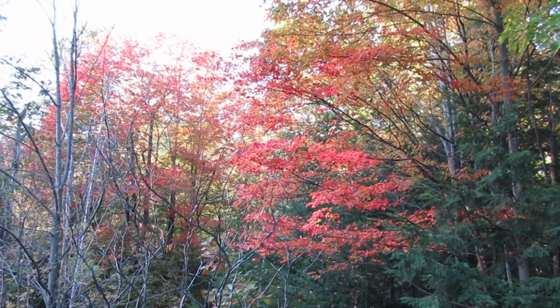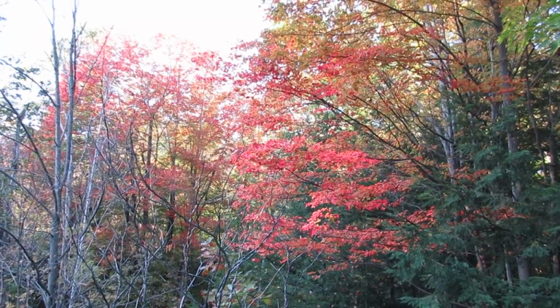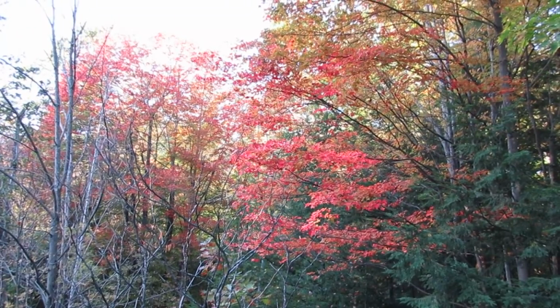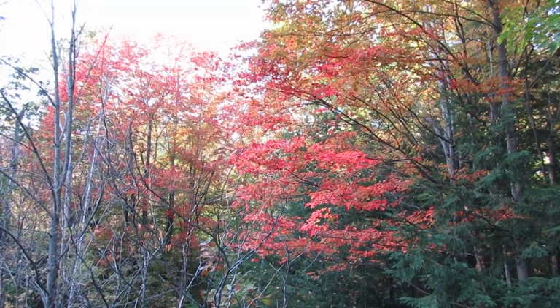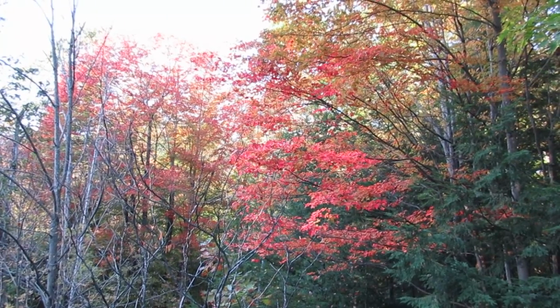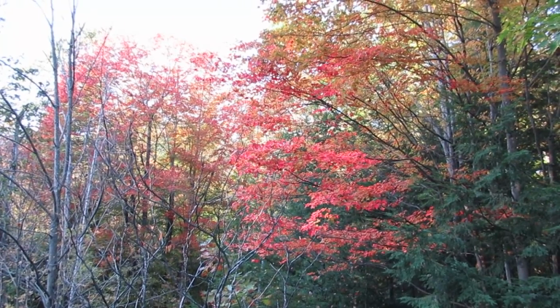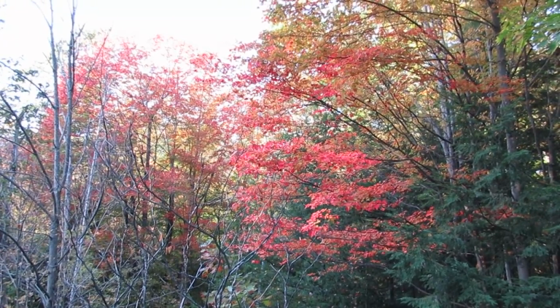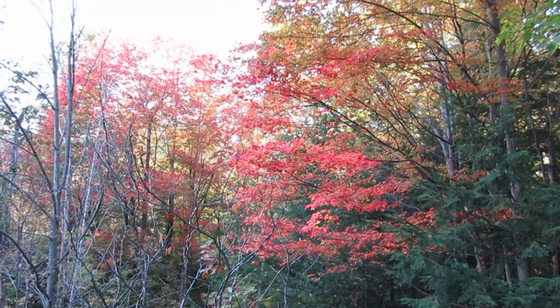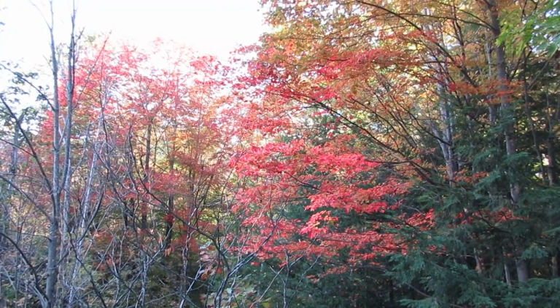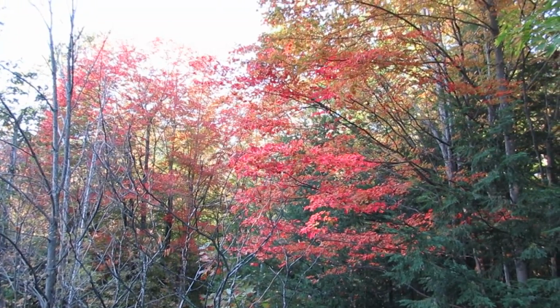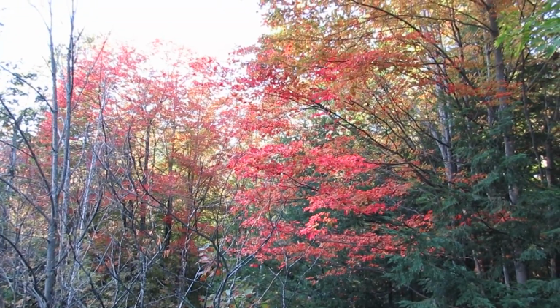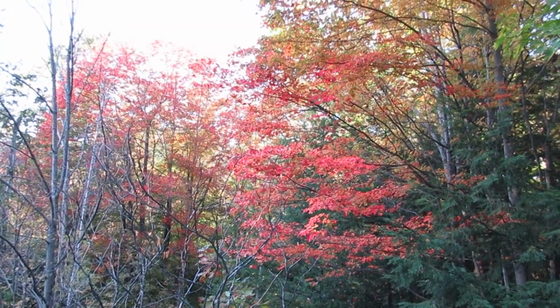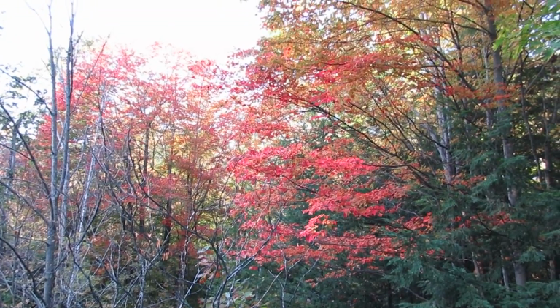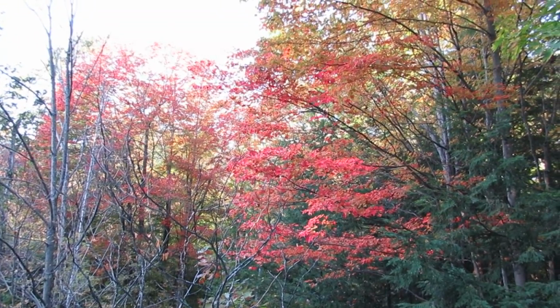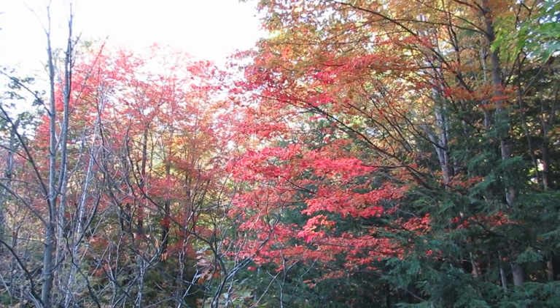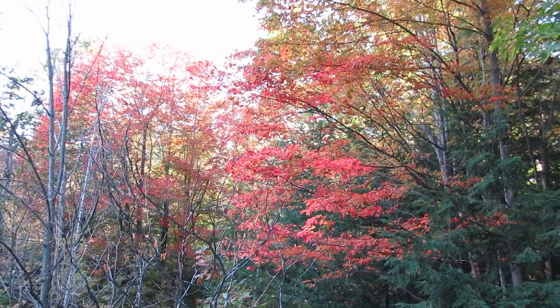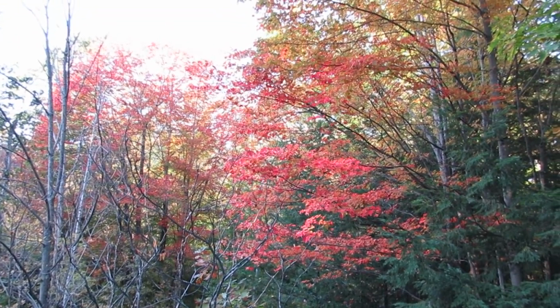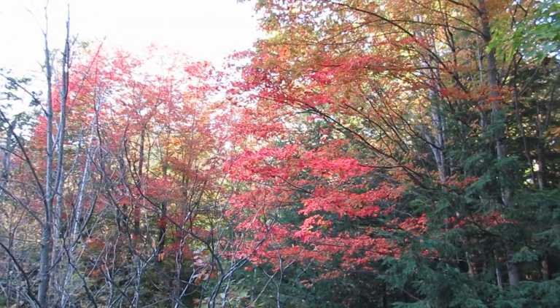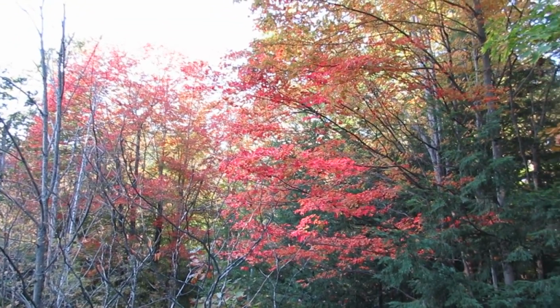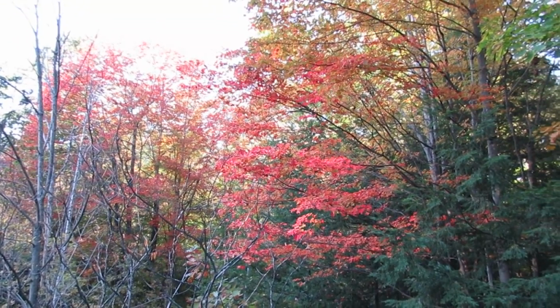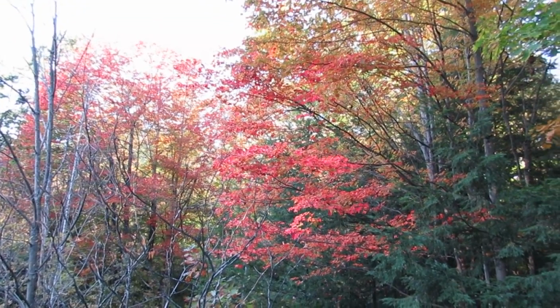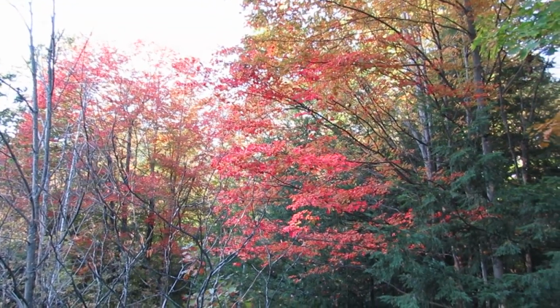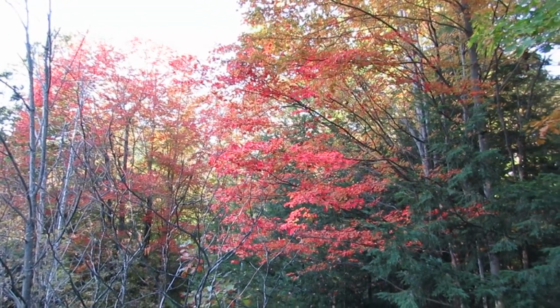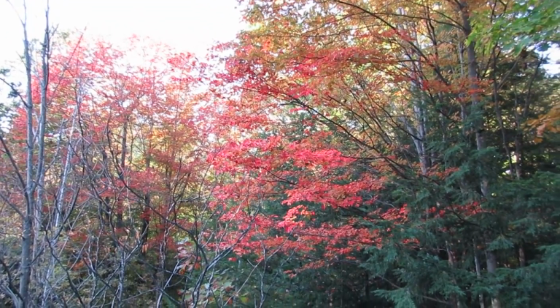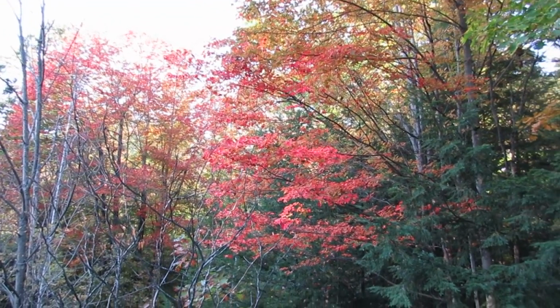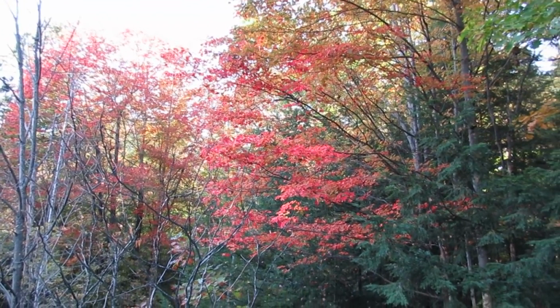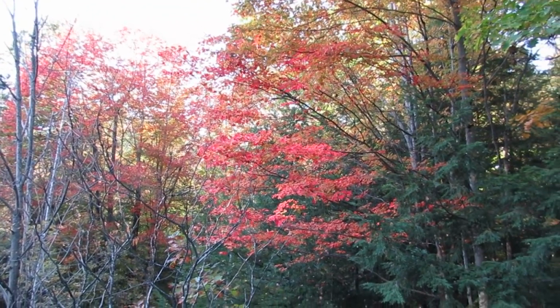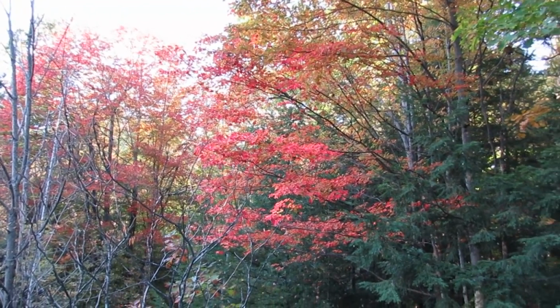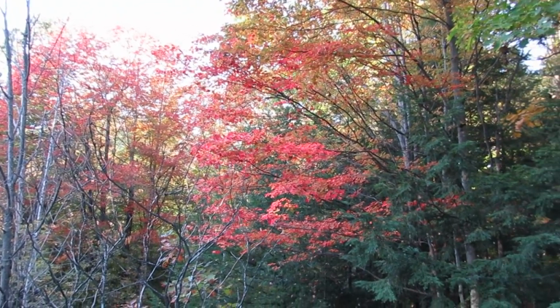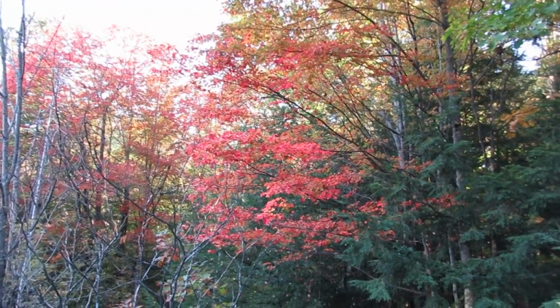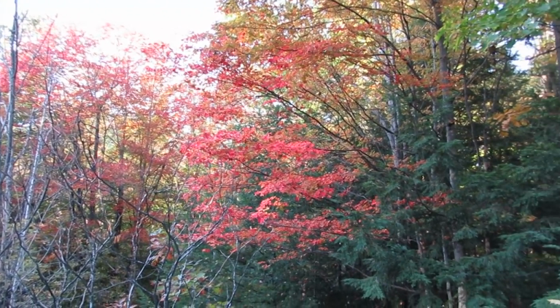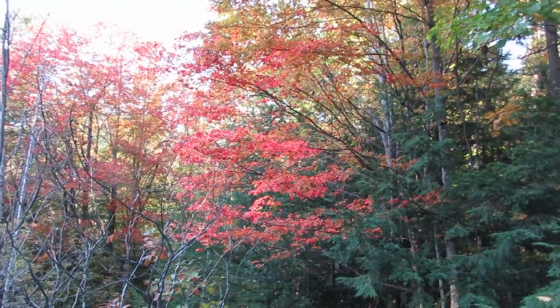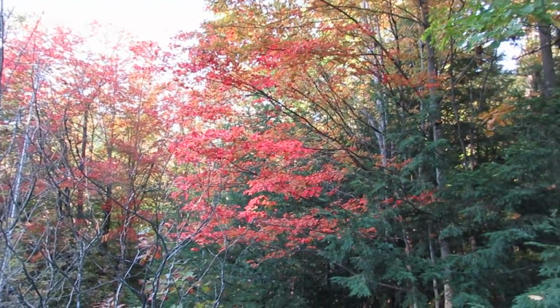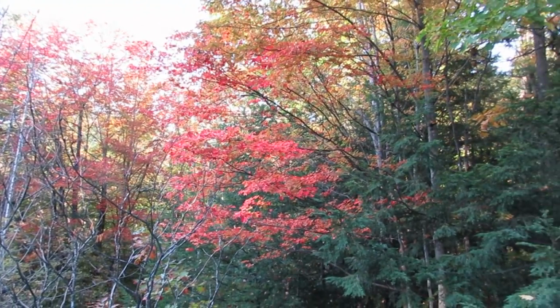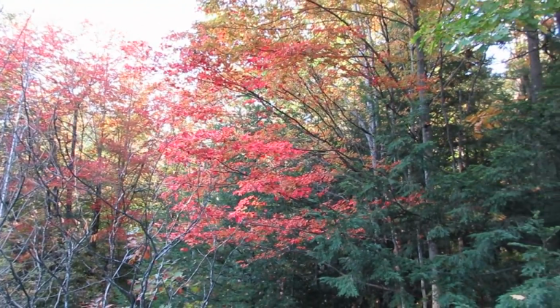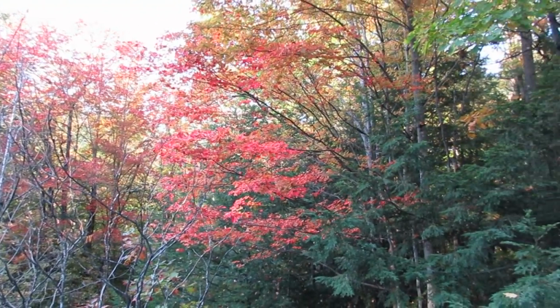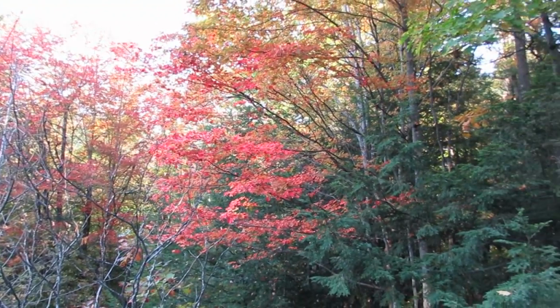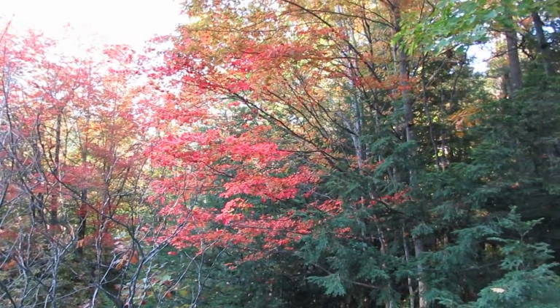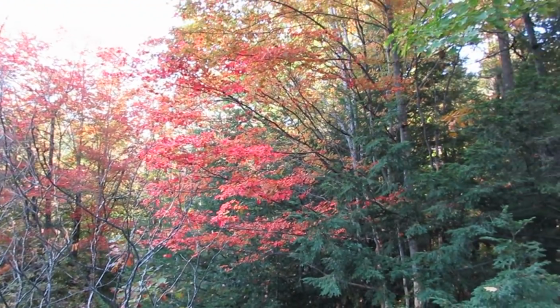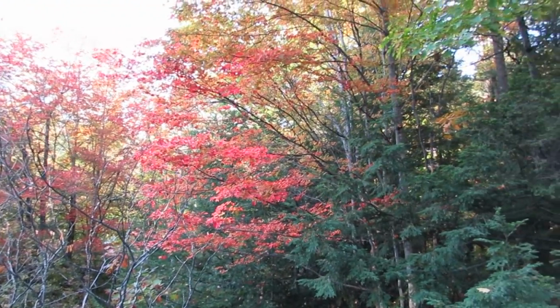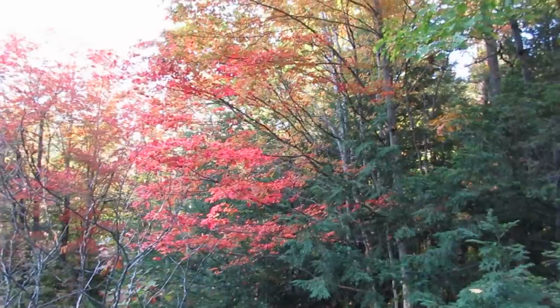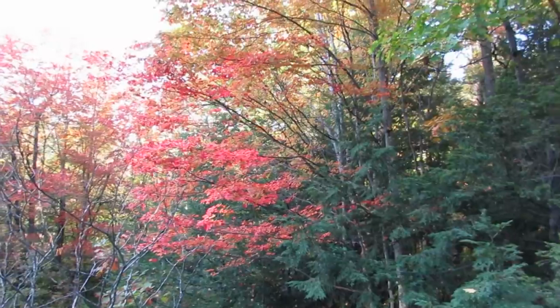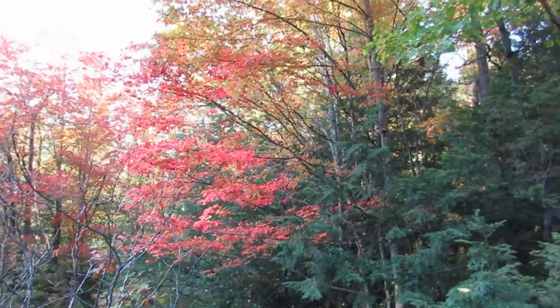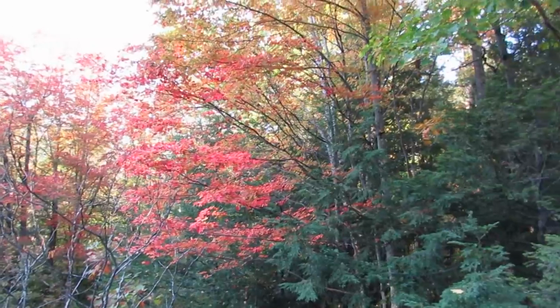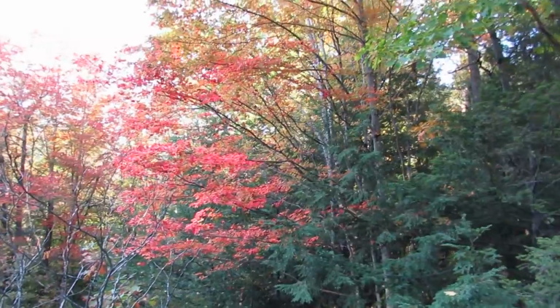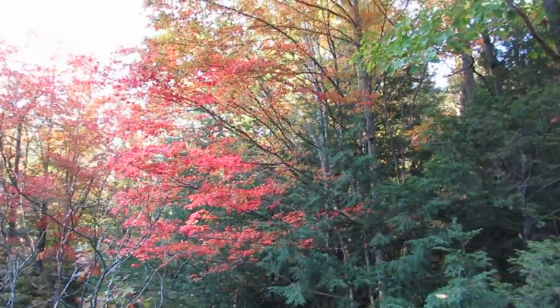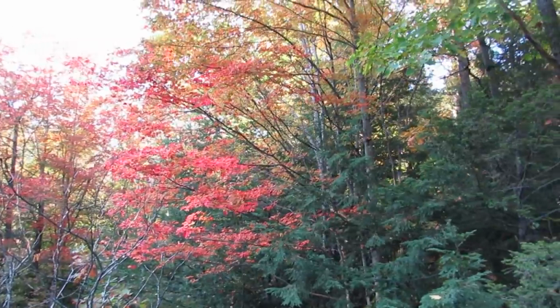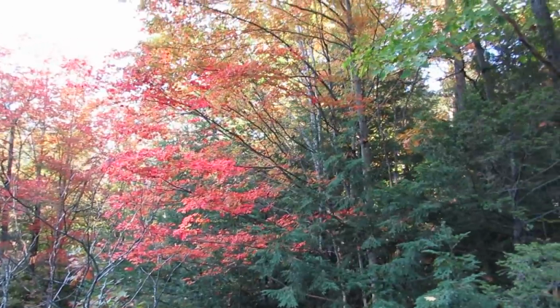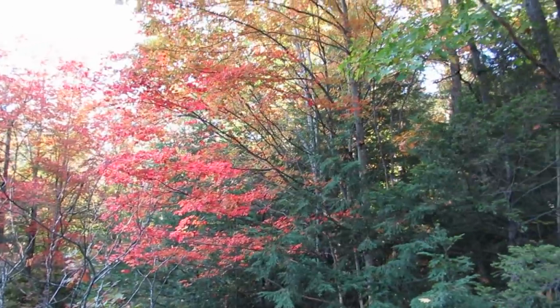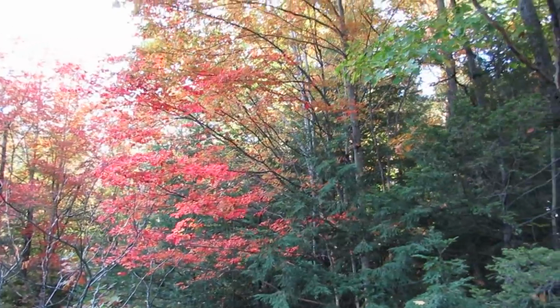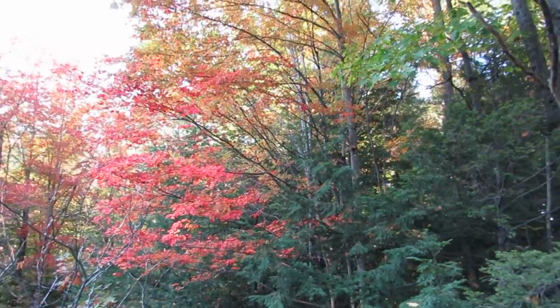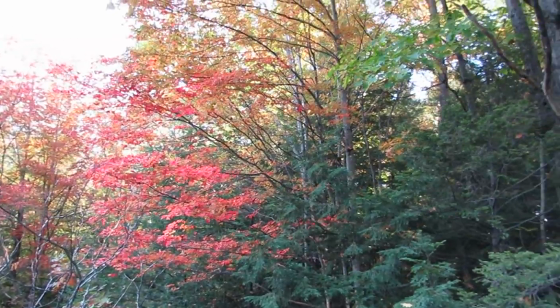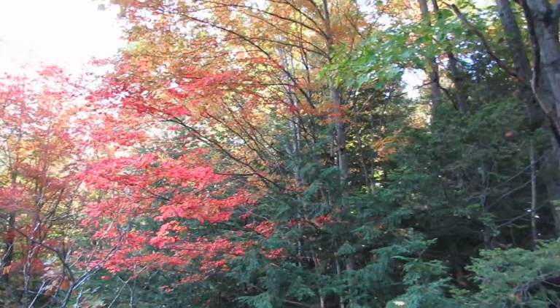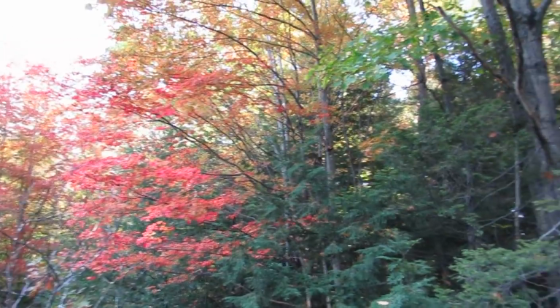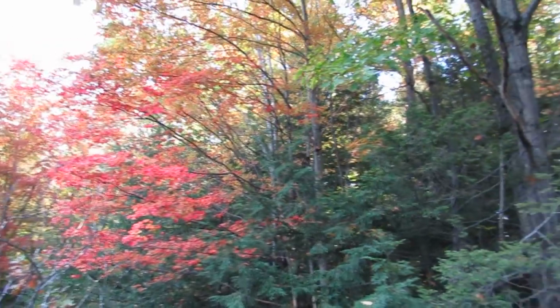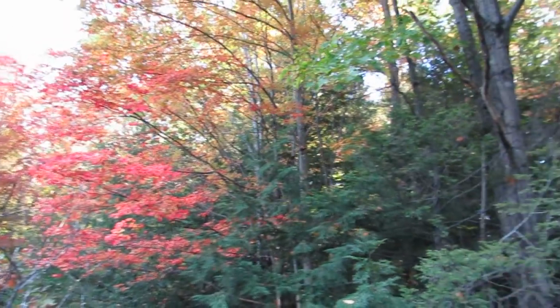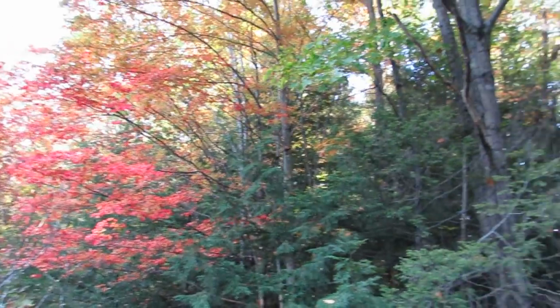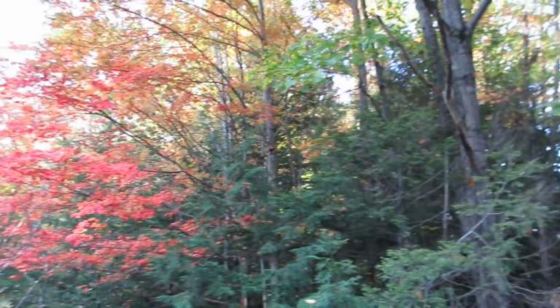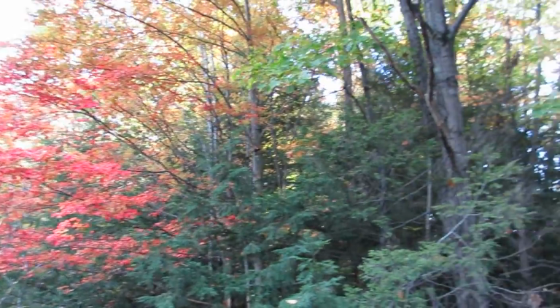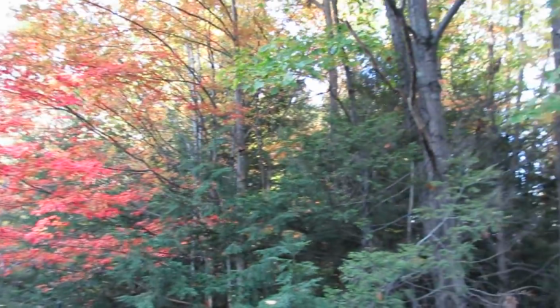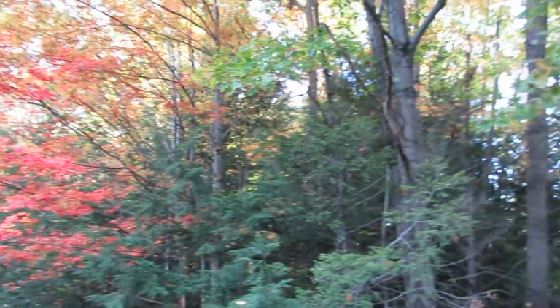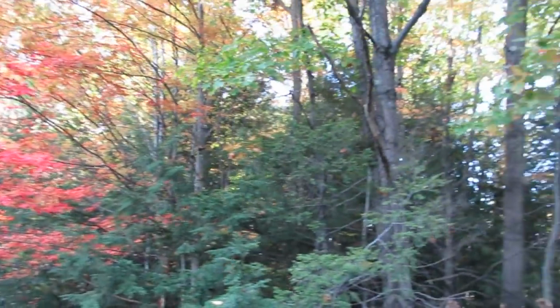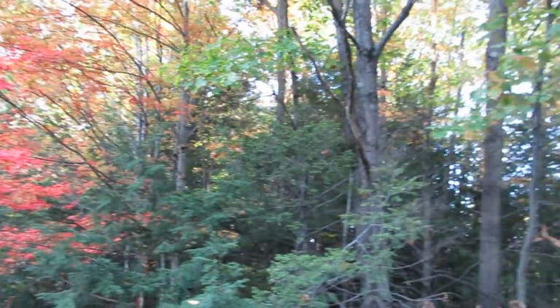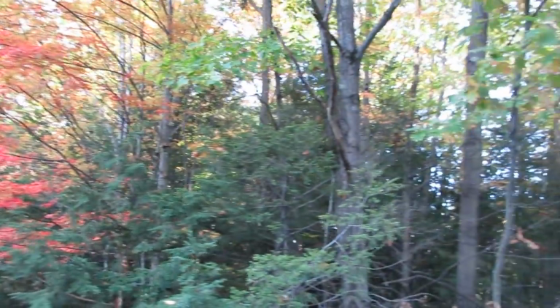Greetings from the beautiful state of Vermont during fall foliage season.